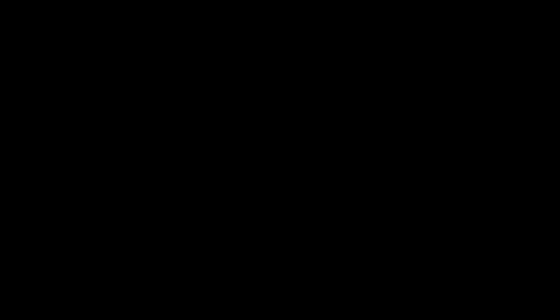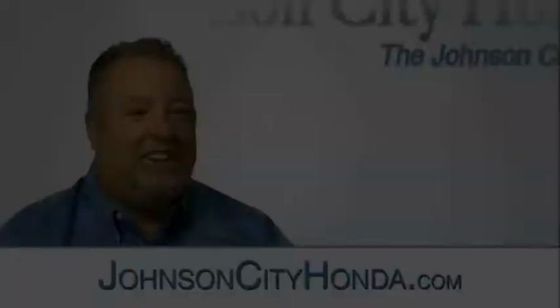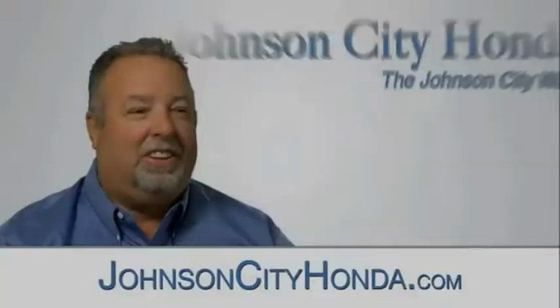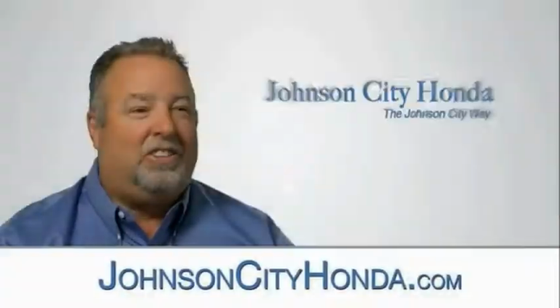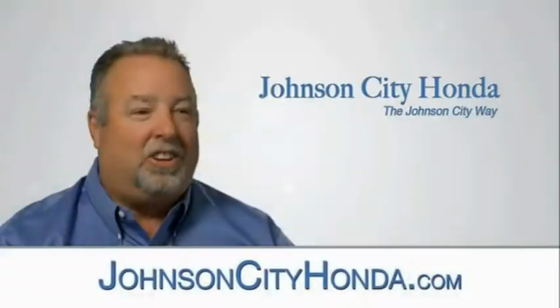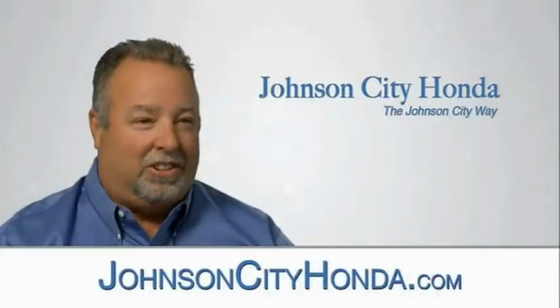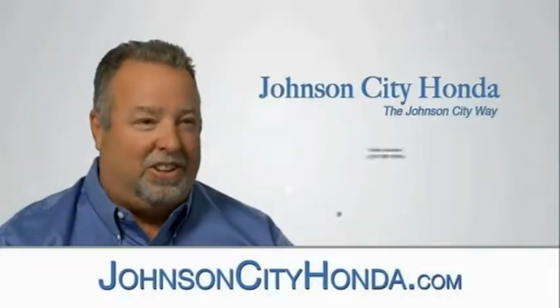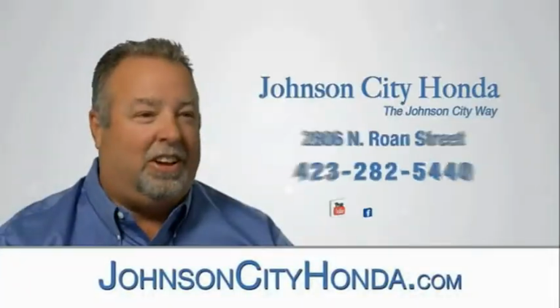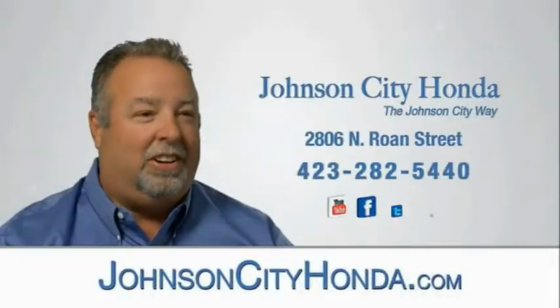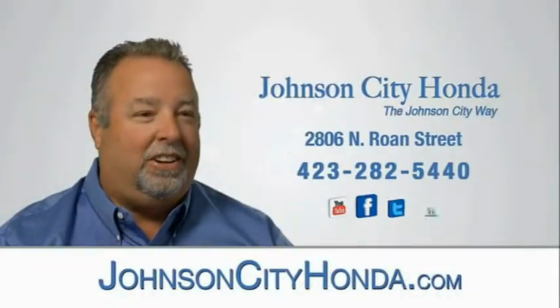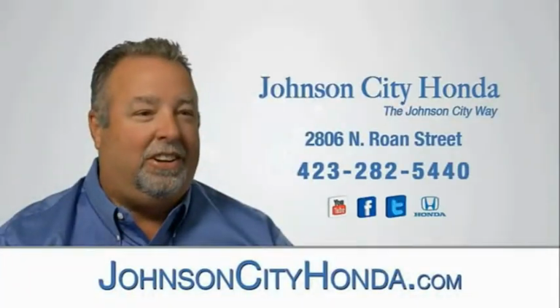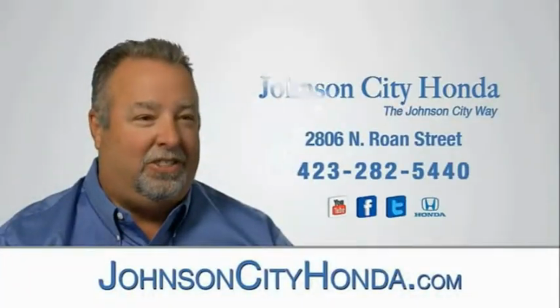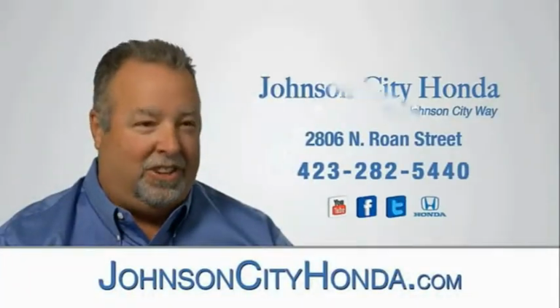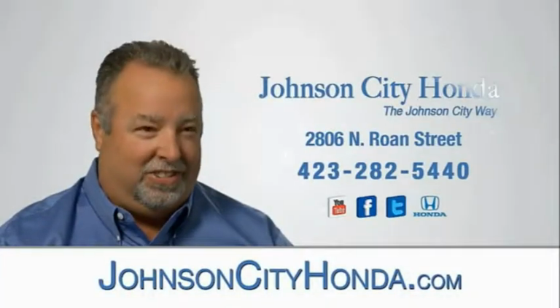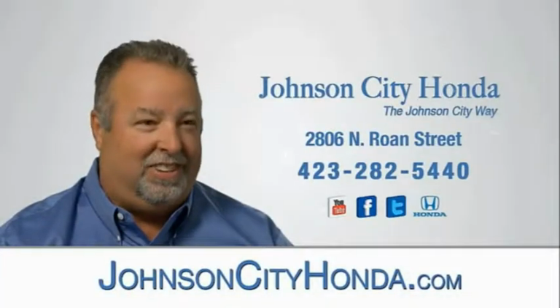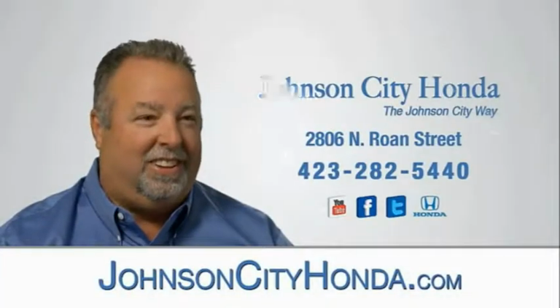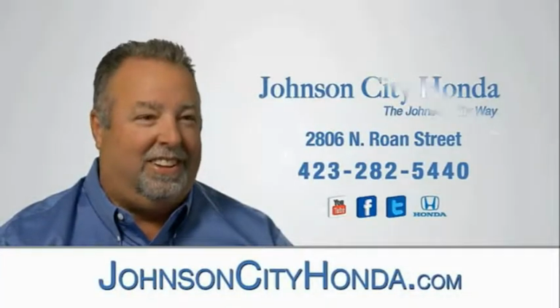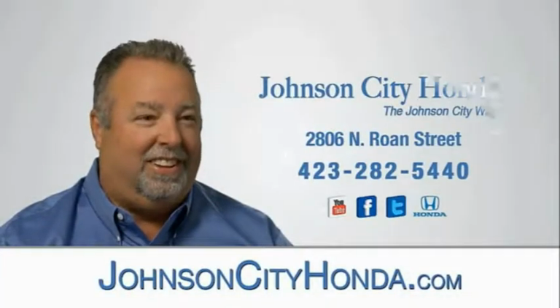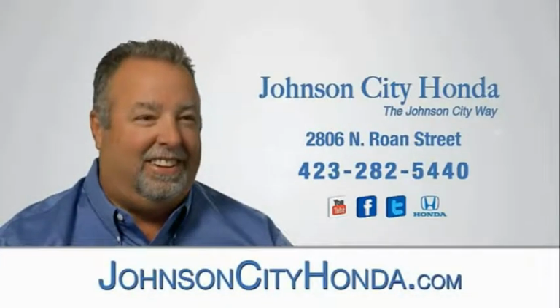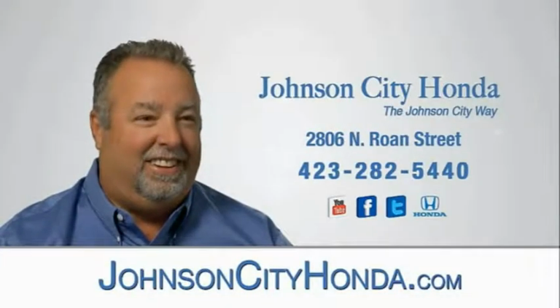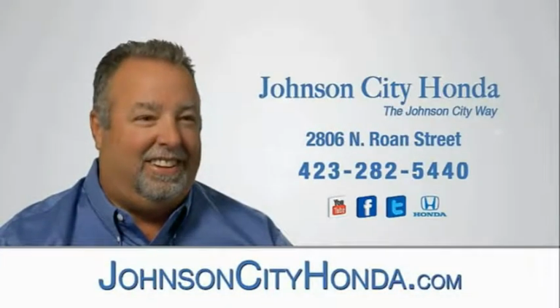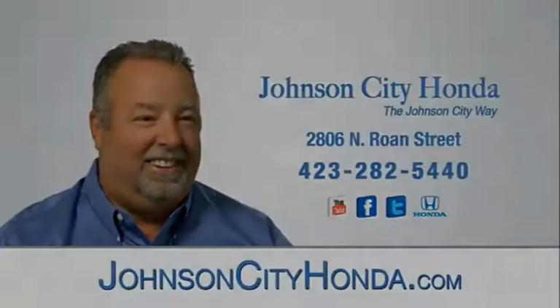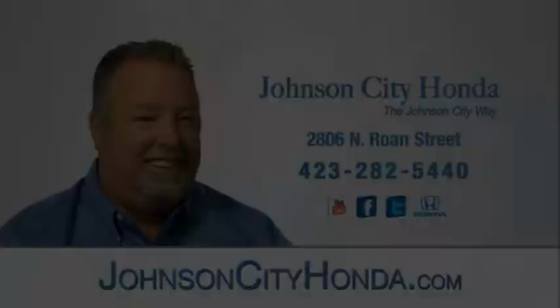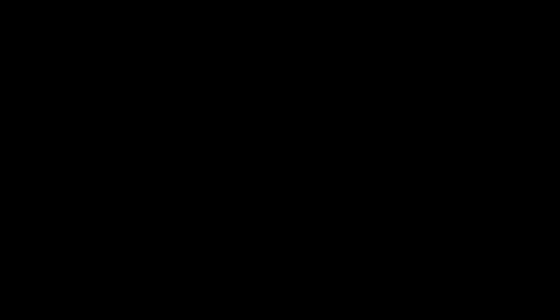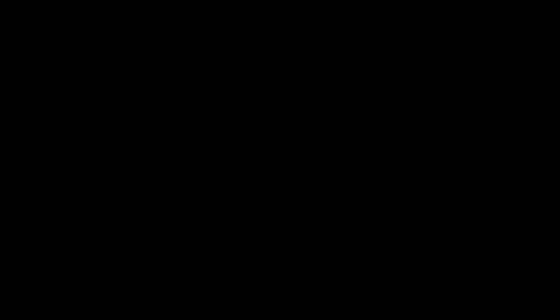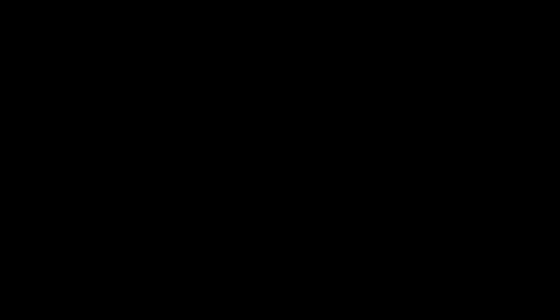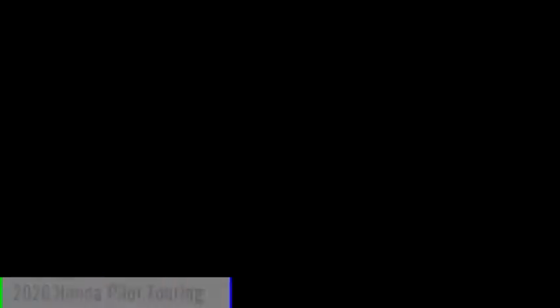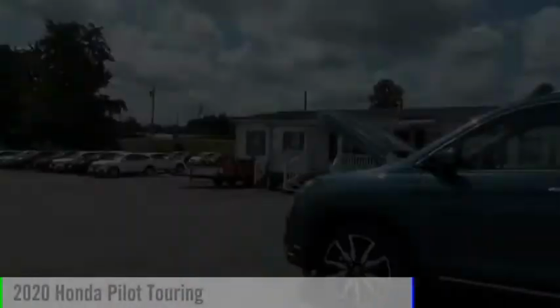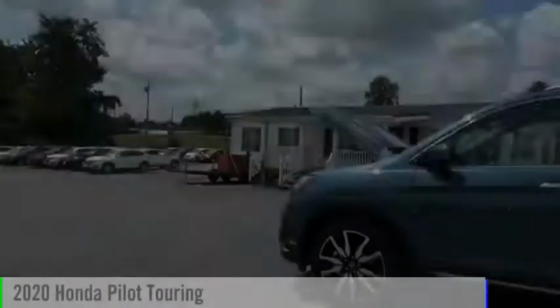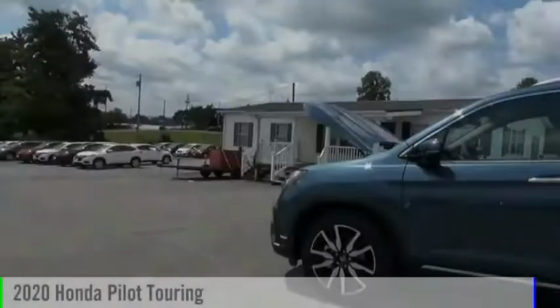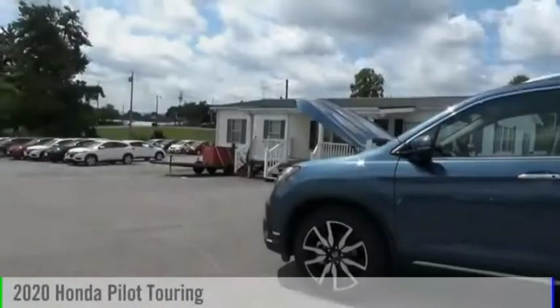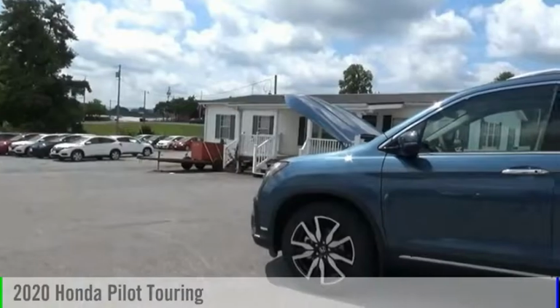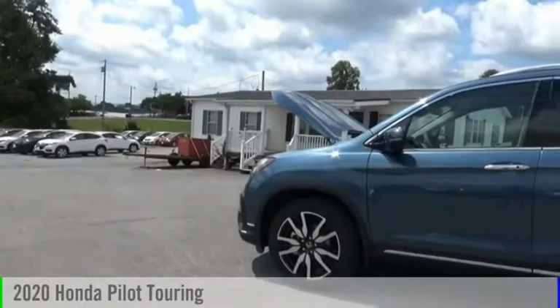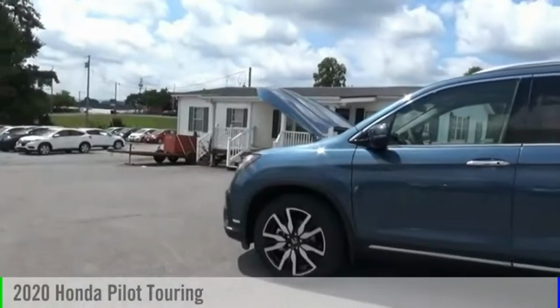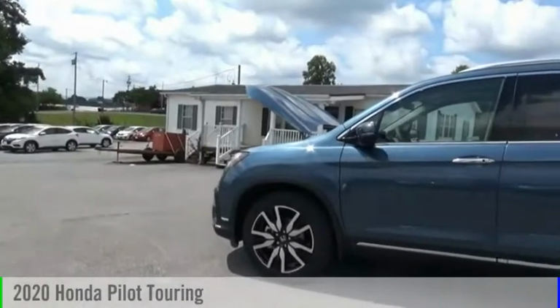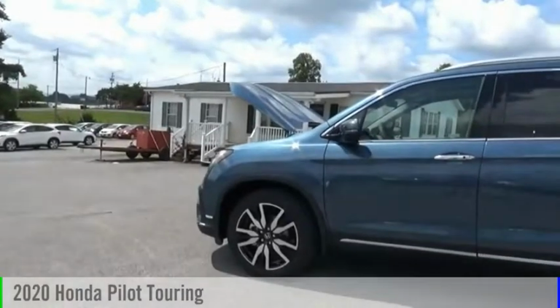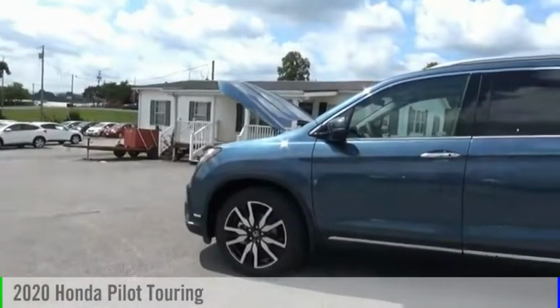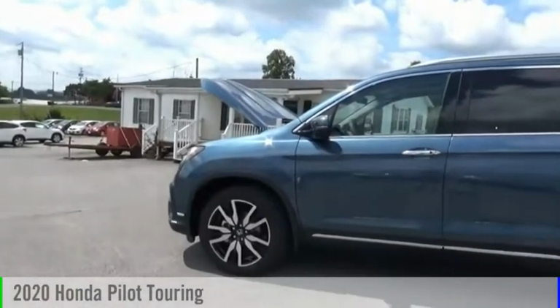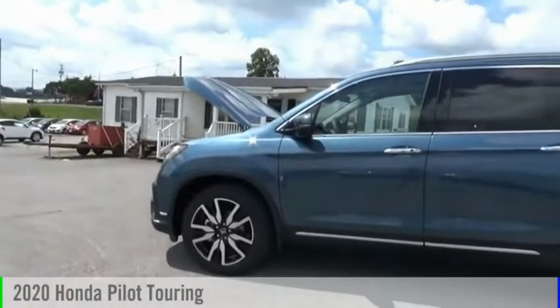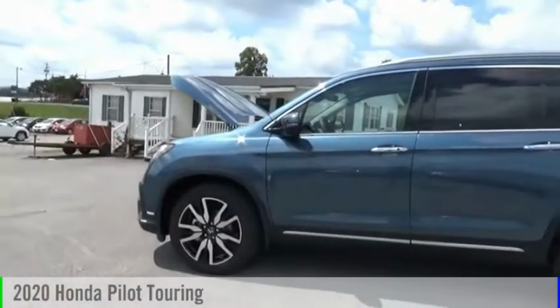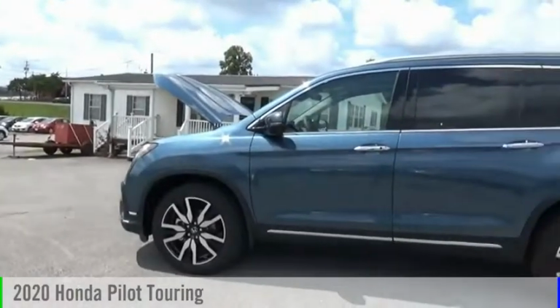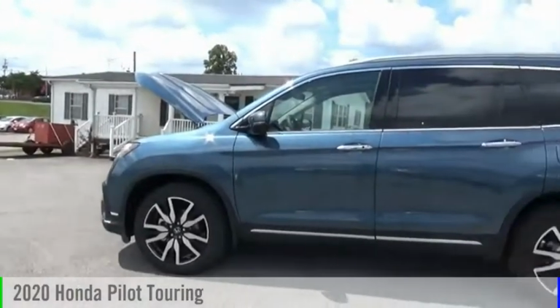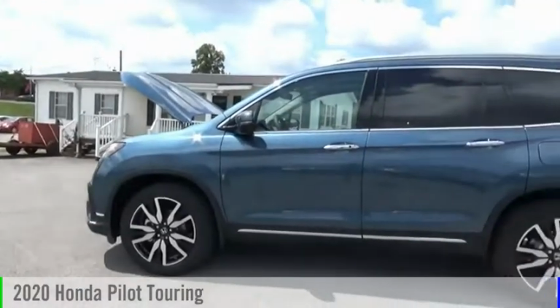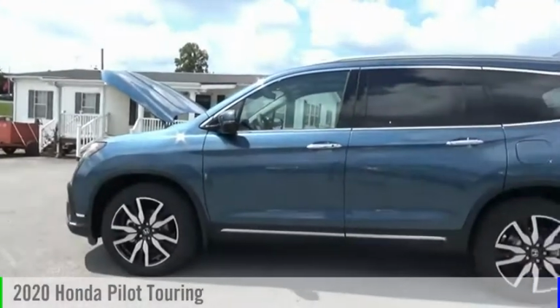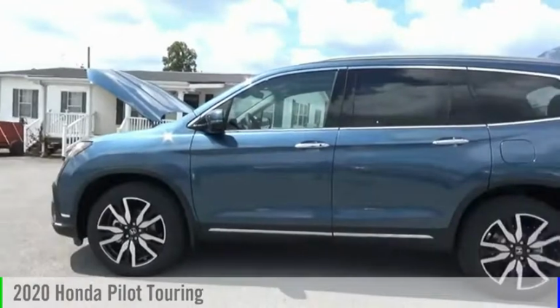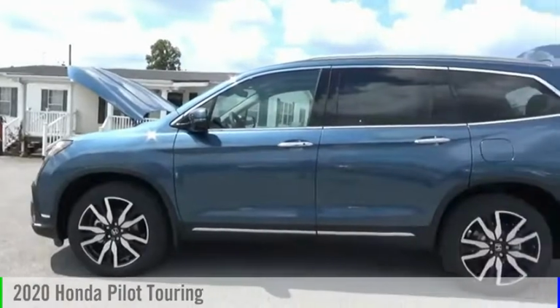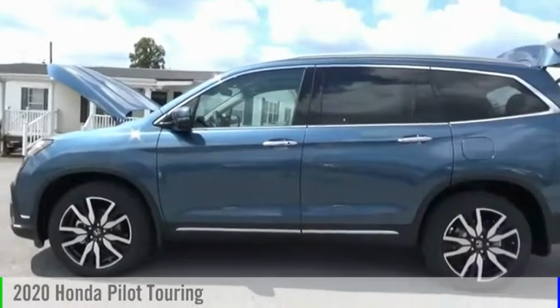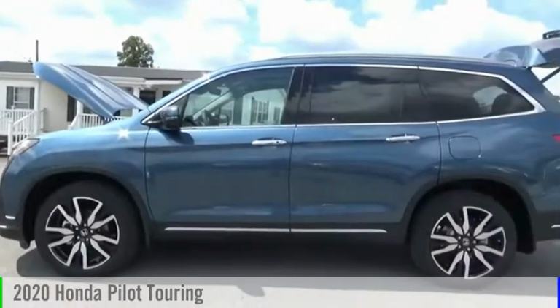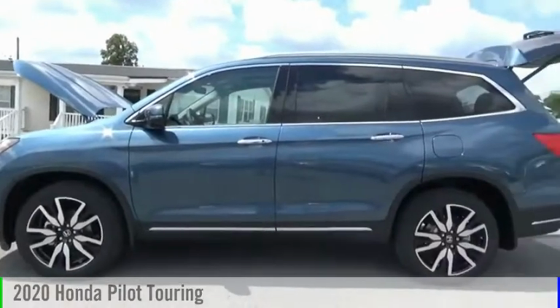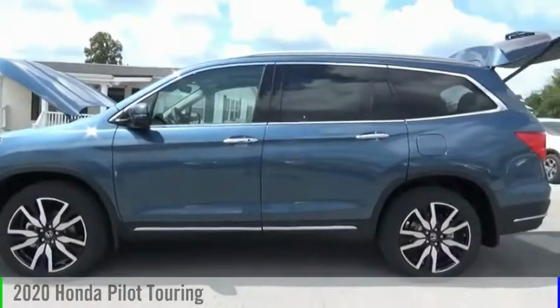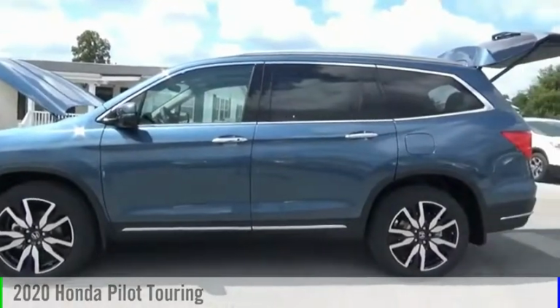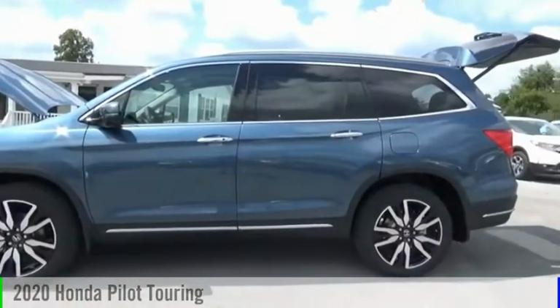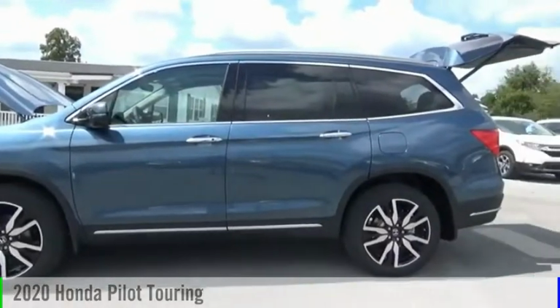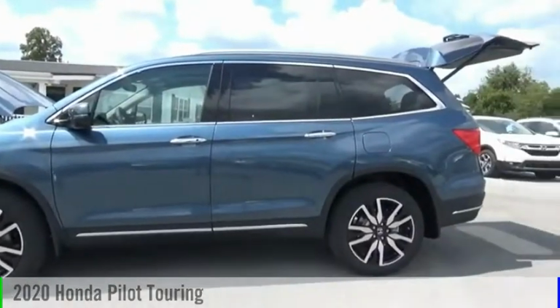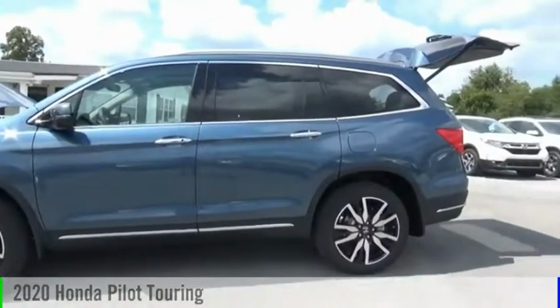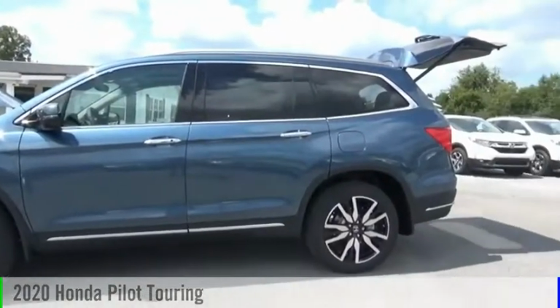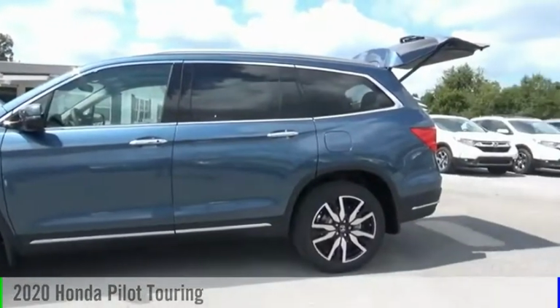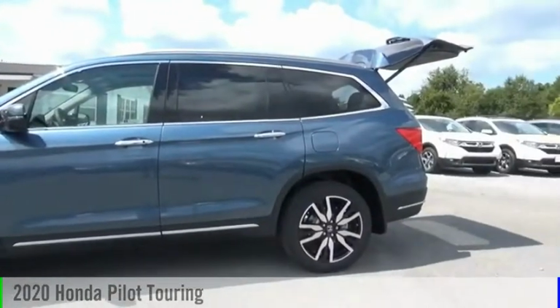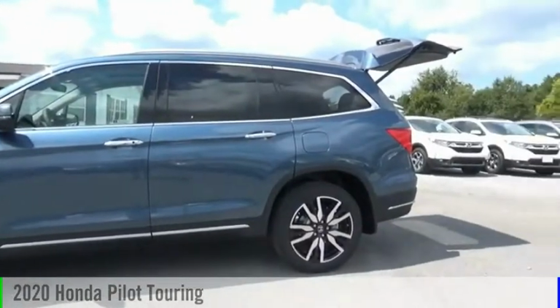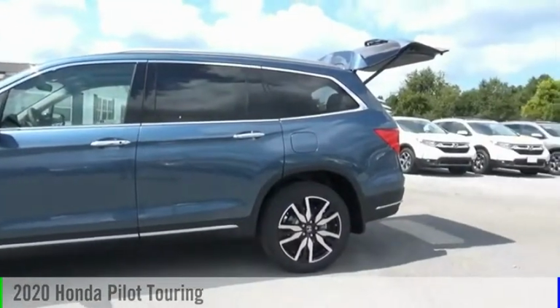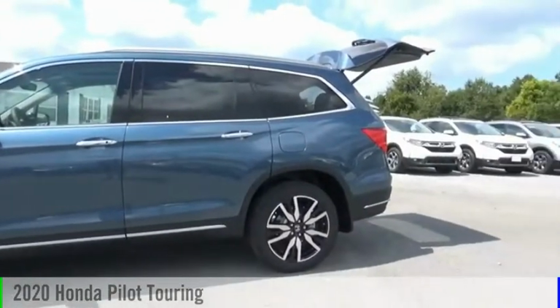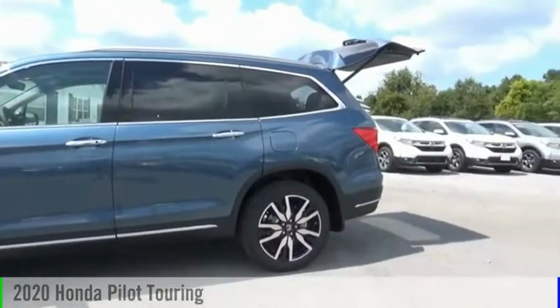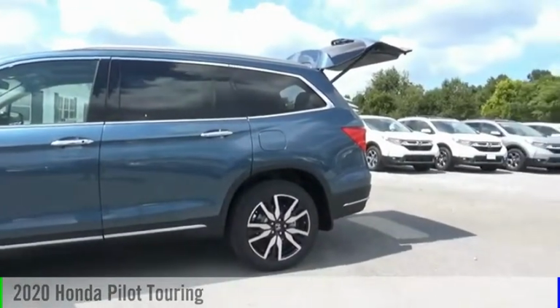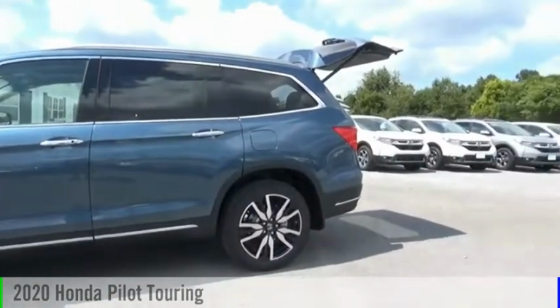Johnson City Honda. Make a great choice today with the 2020 Pilot.